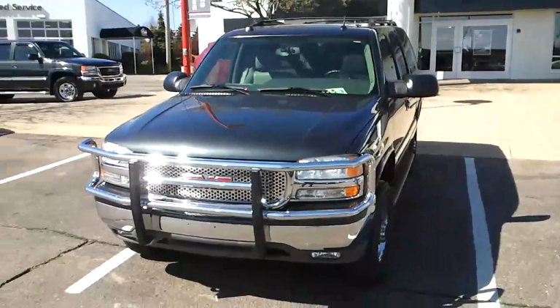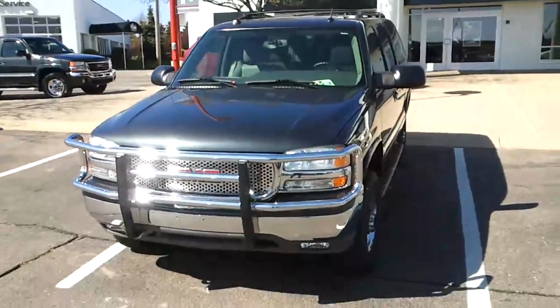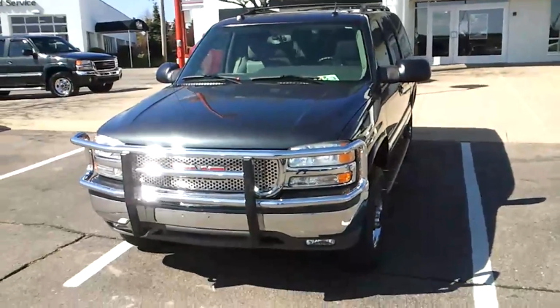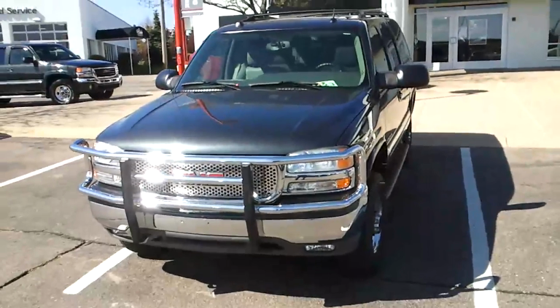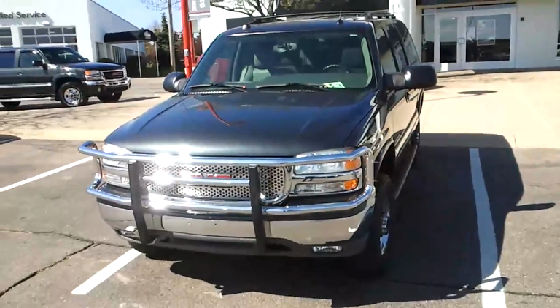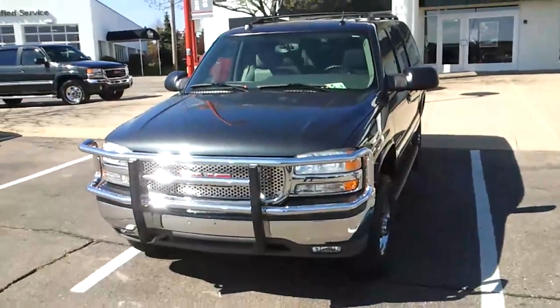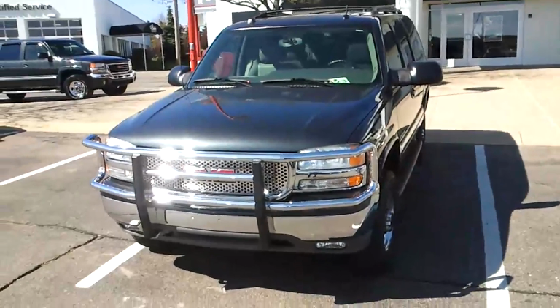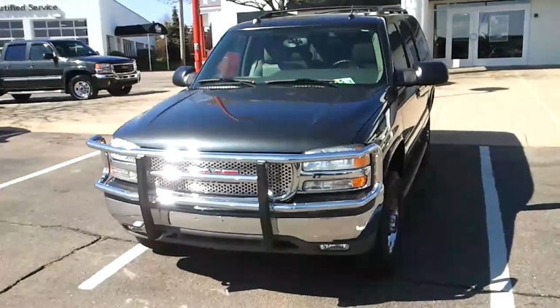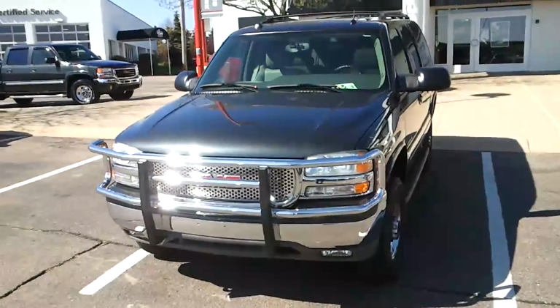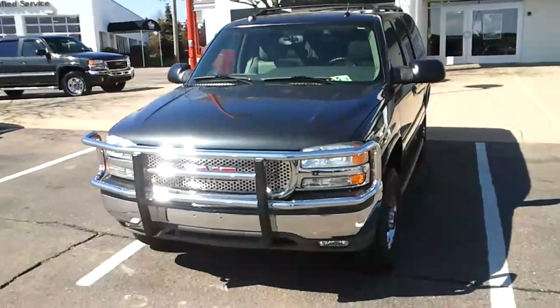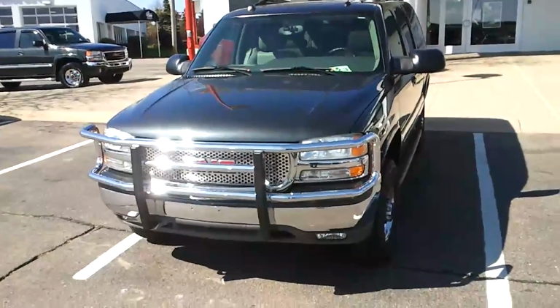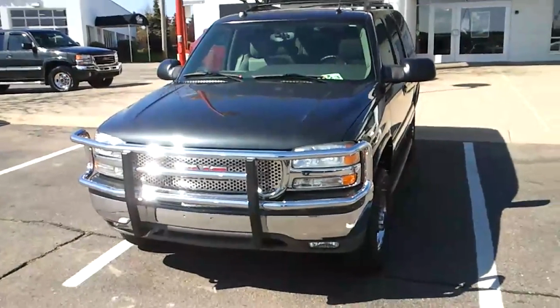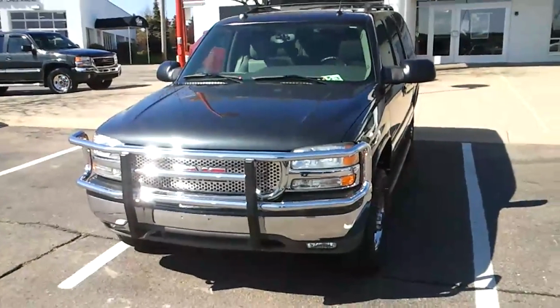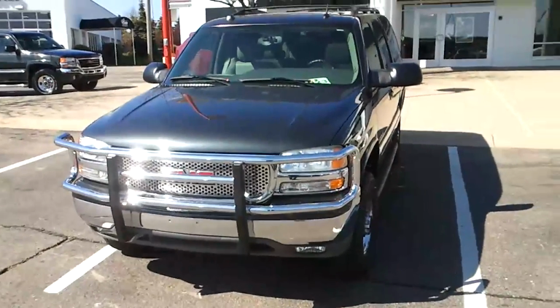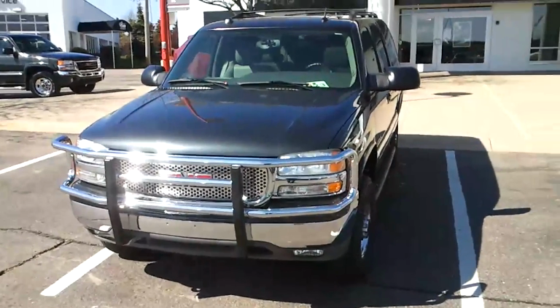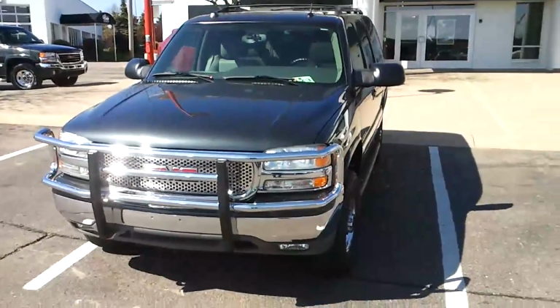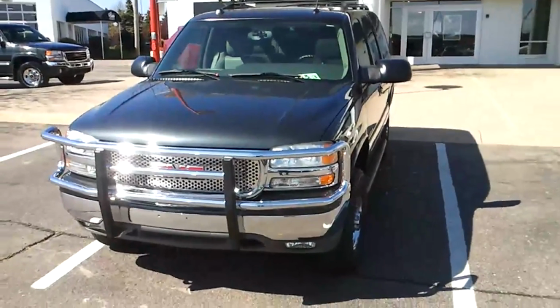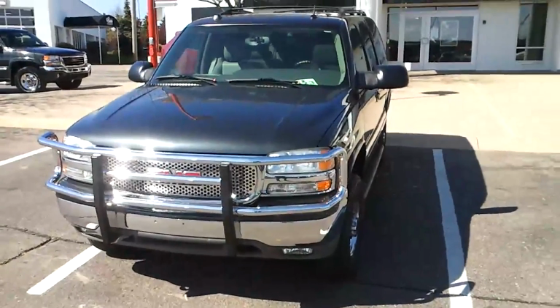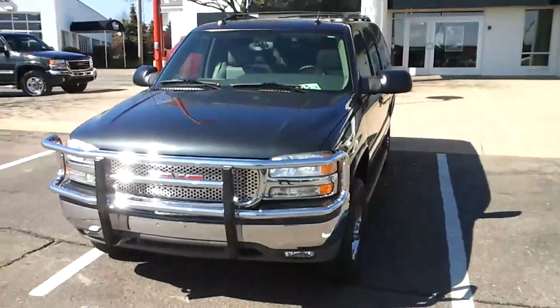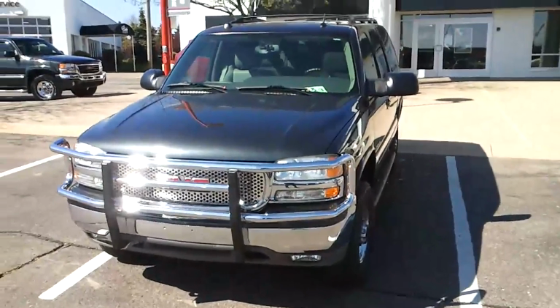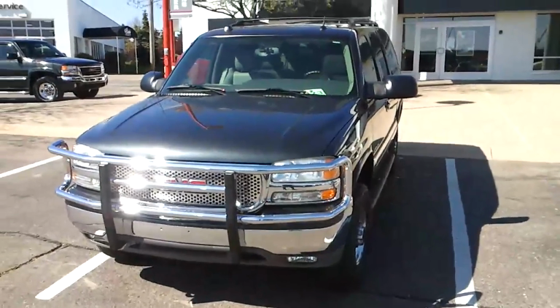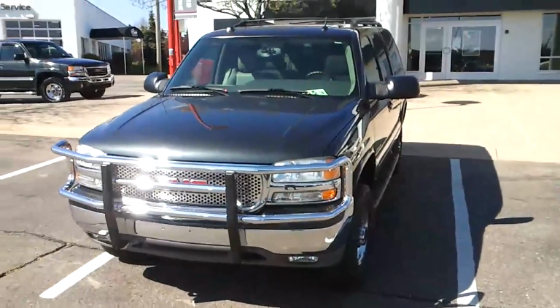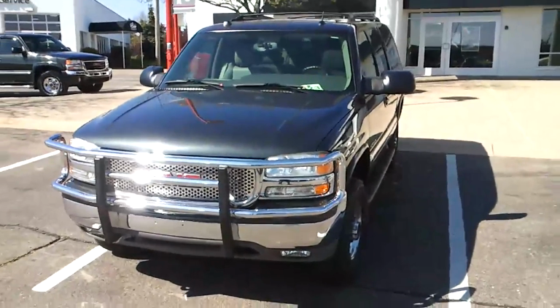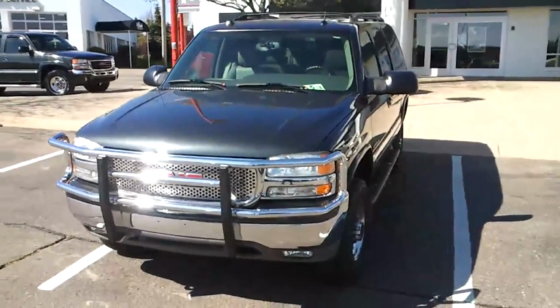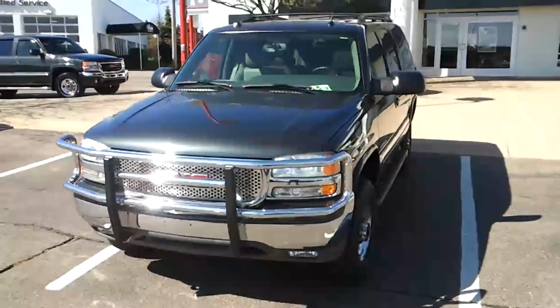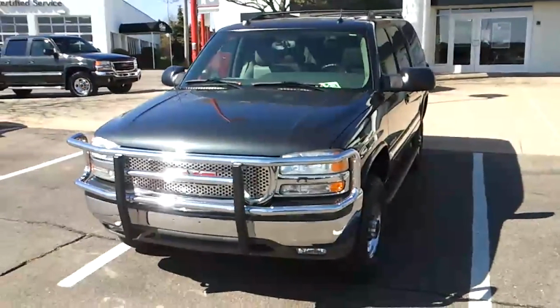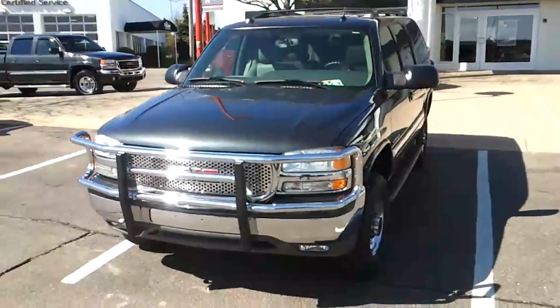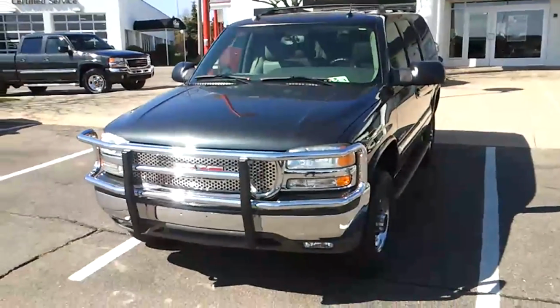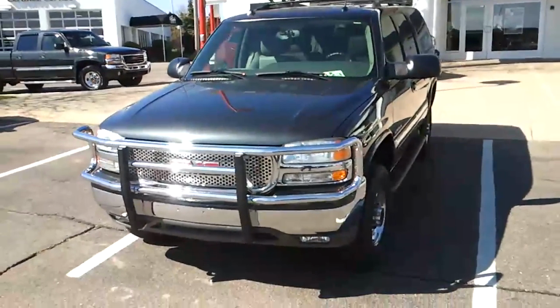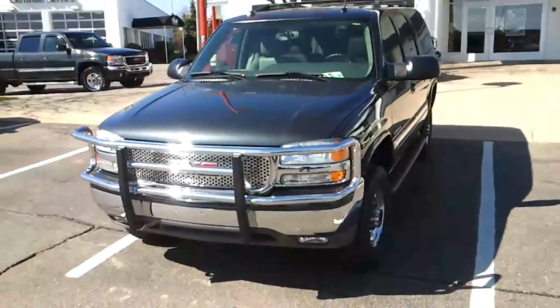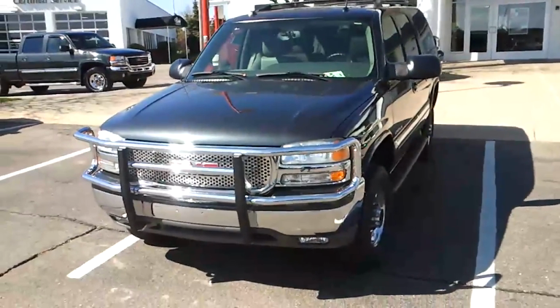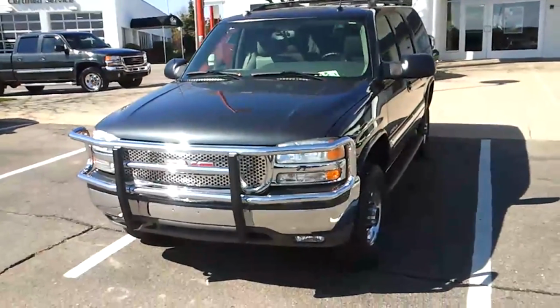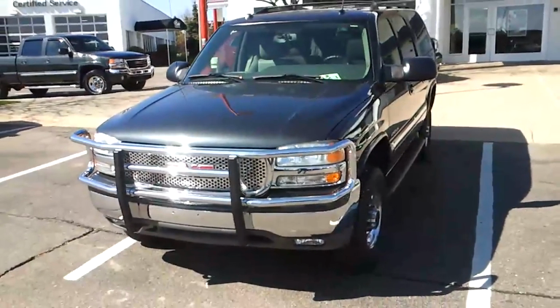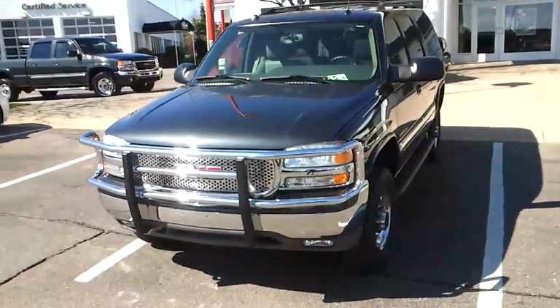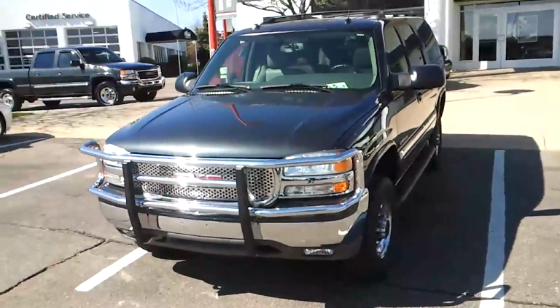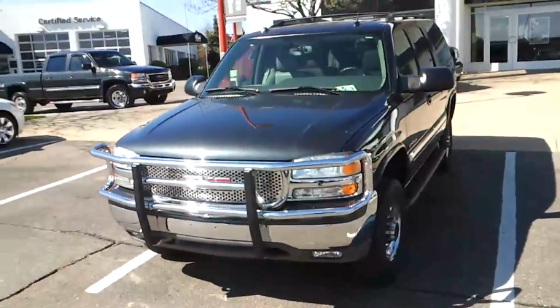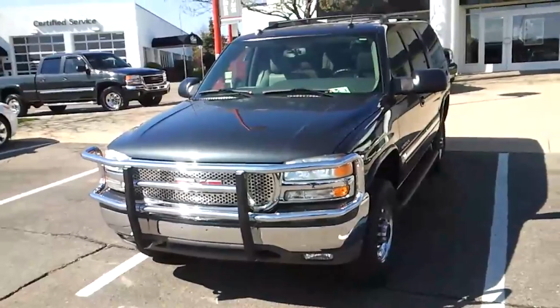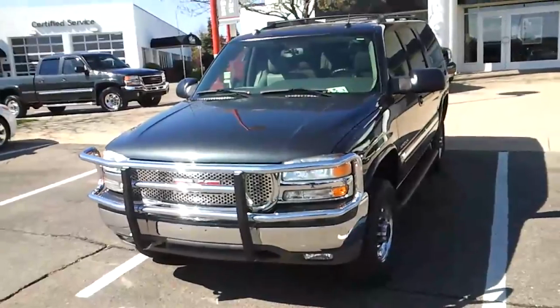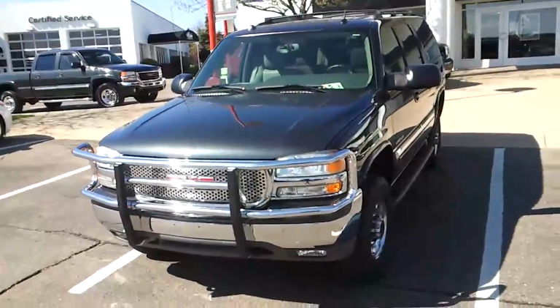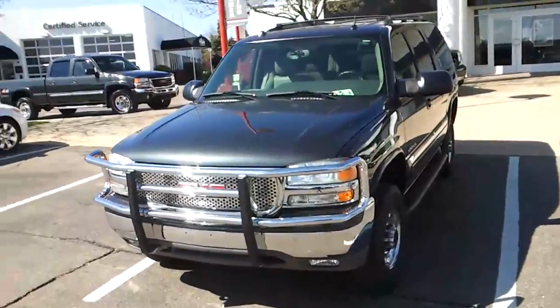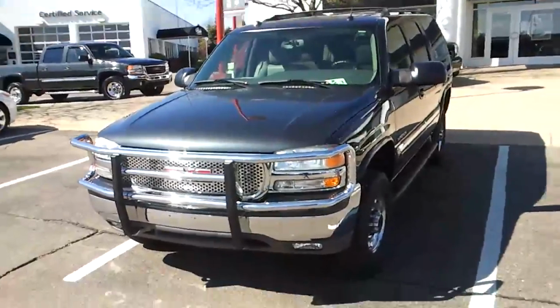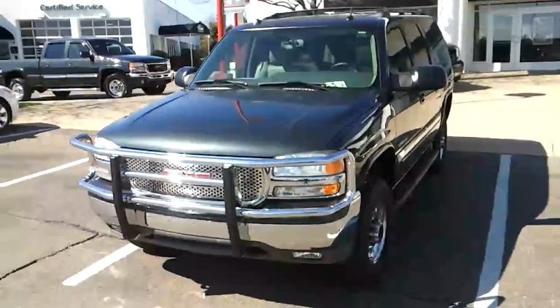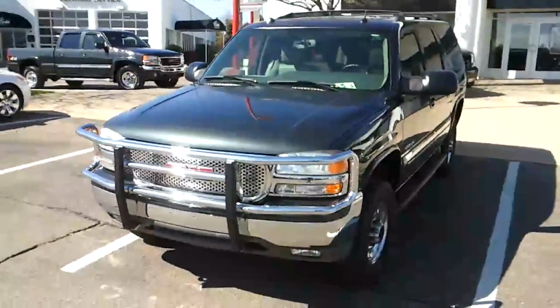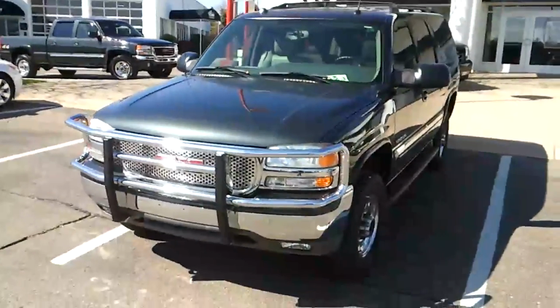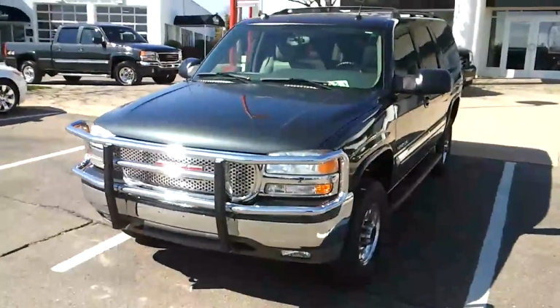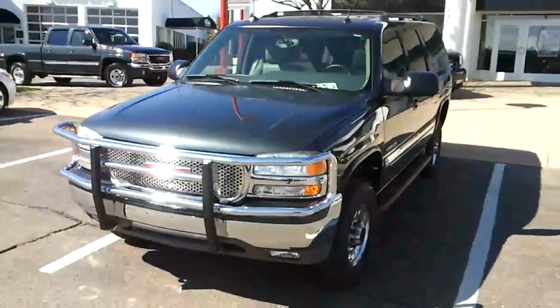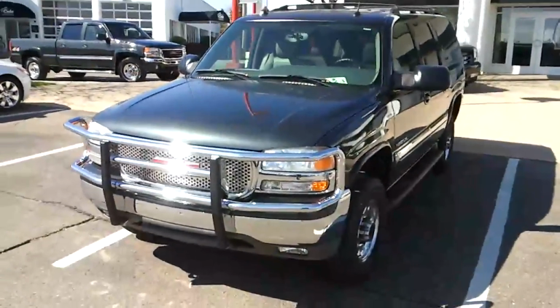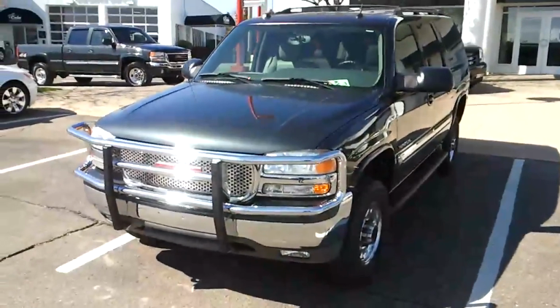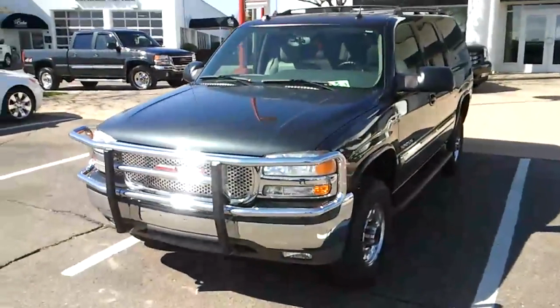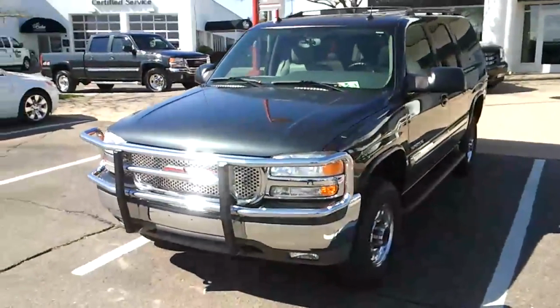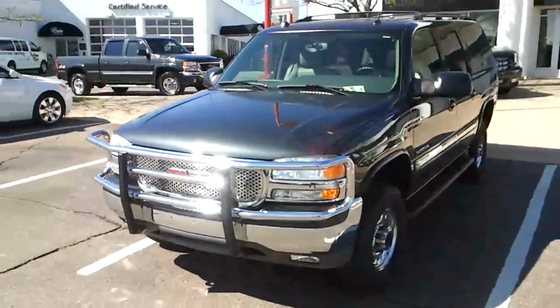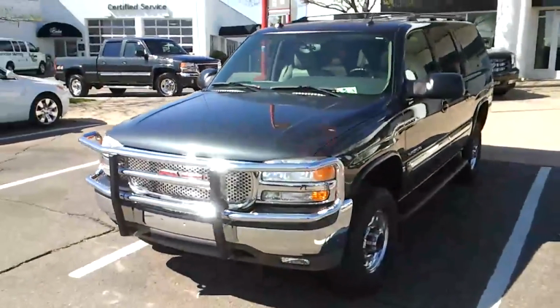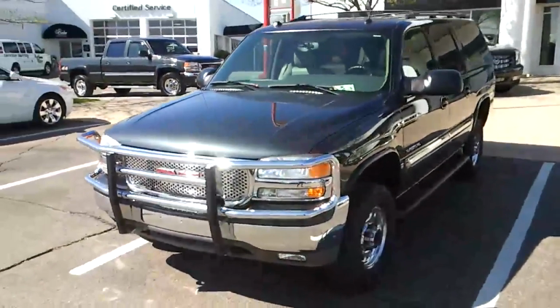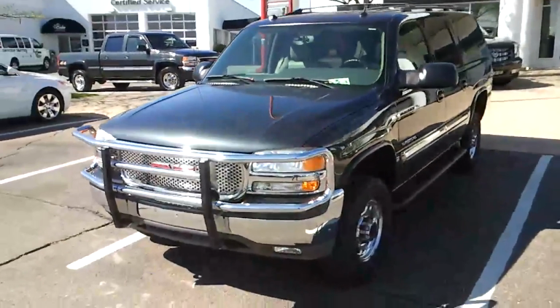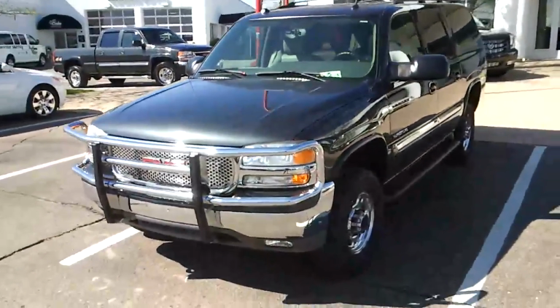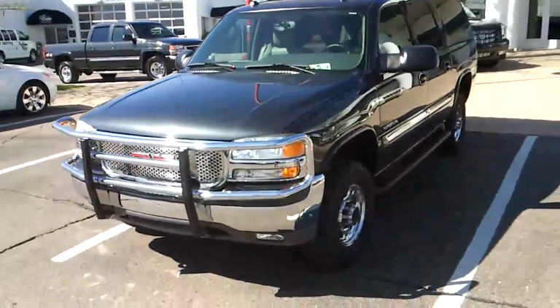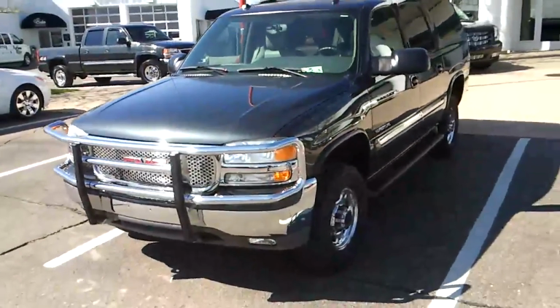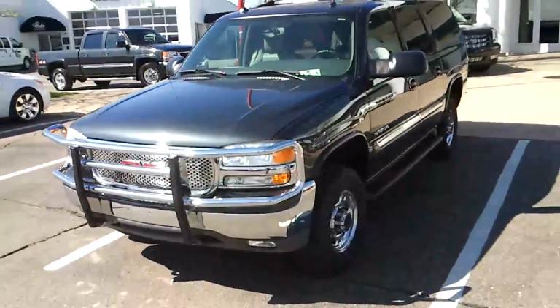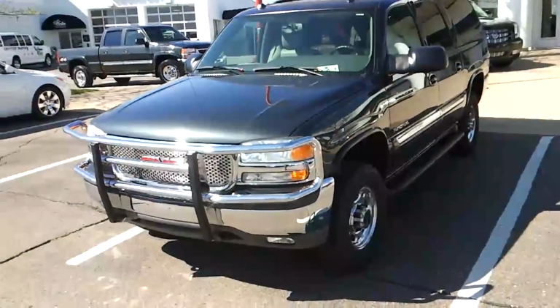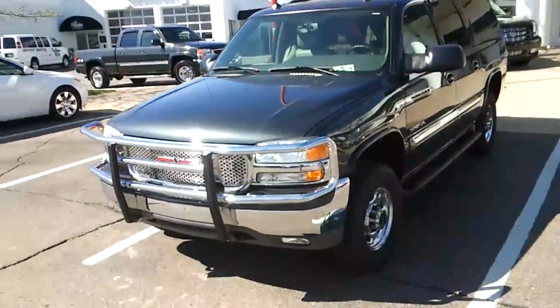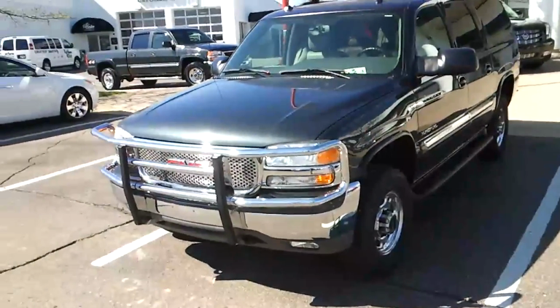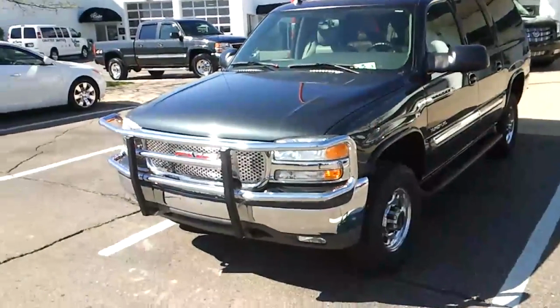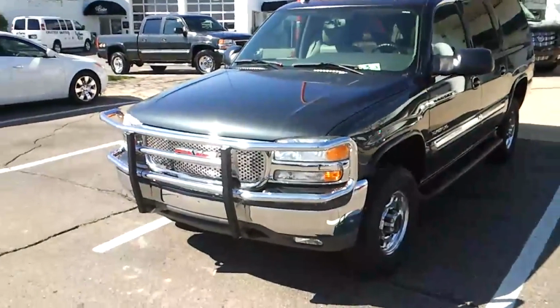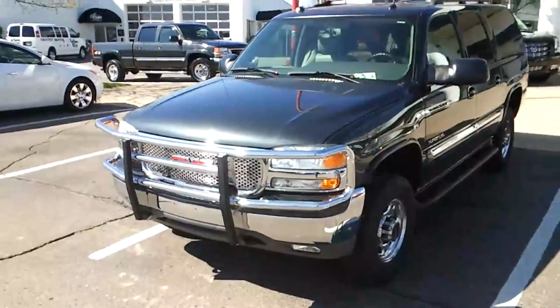Hi, this is Tyler from Cole Automotive in Portage, Michigan. Today I'm showing you a 2005 Yukon XL that has got something for everybody.